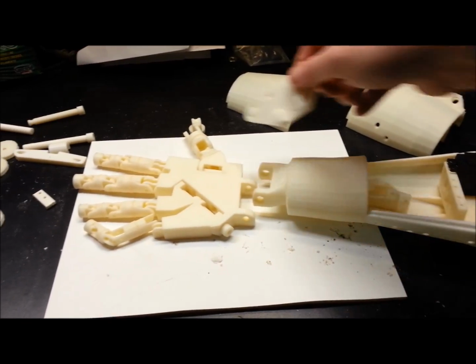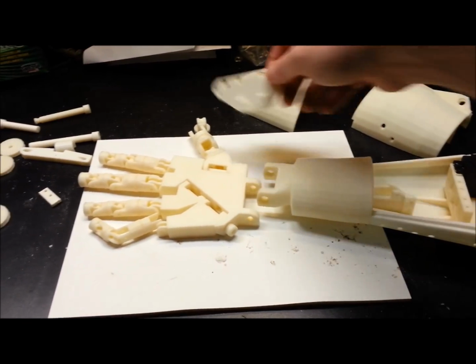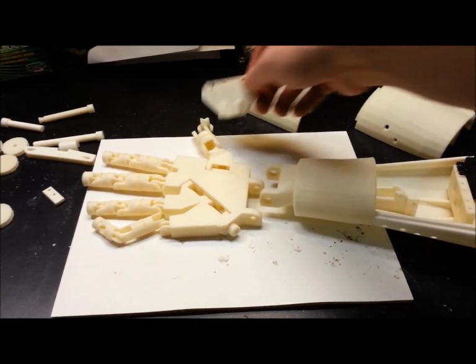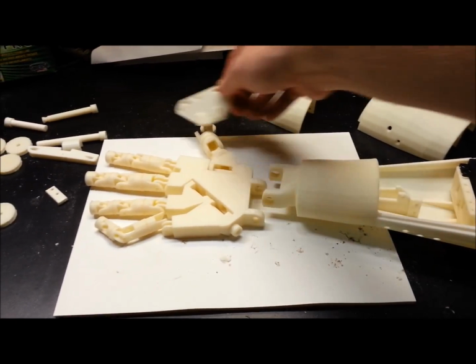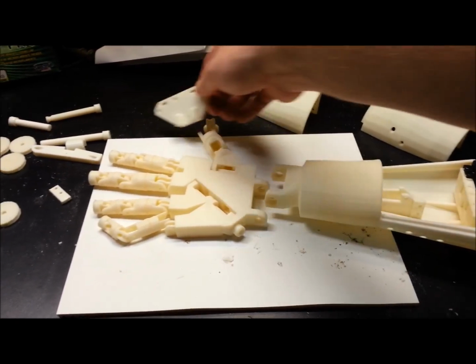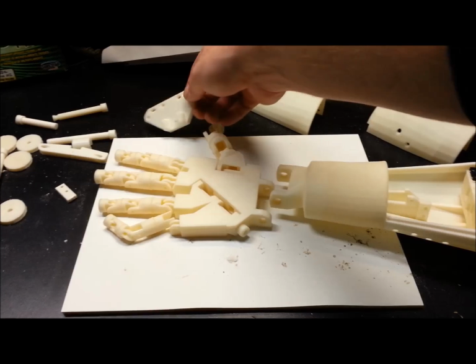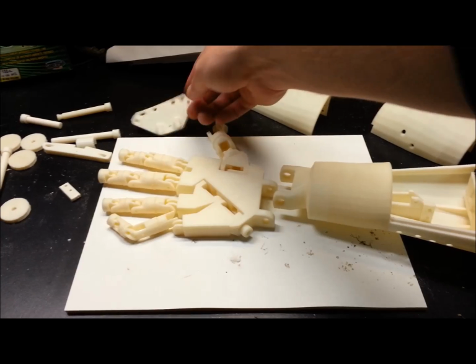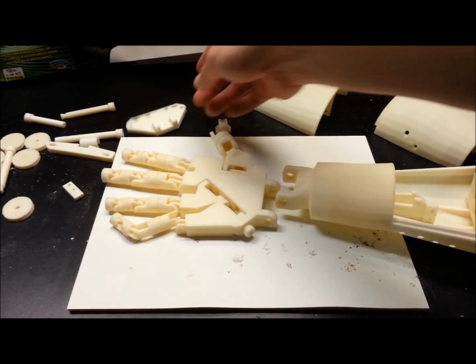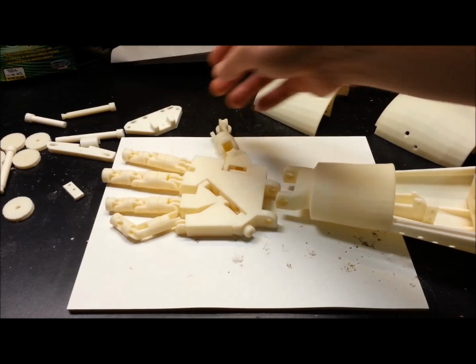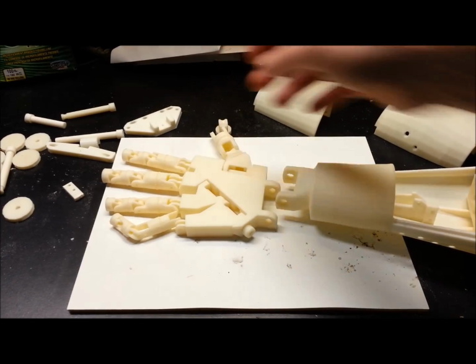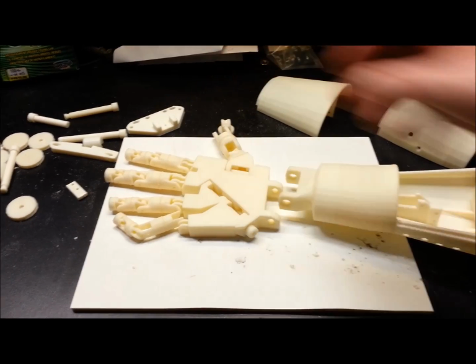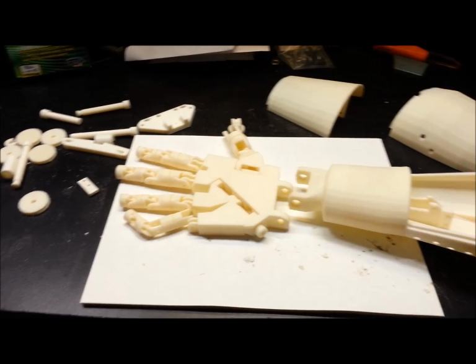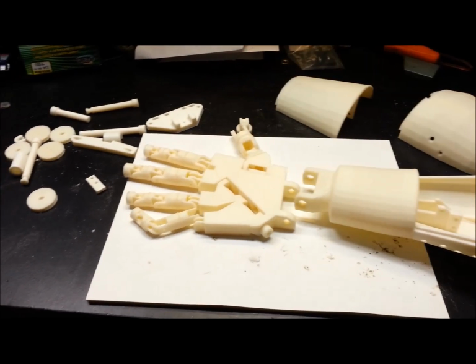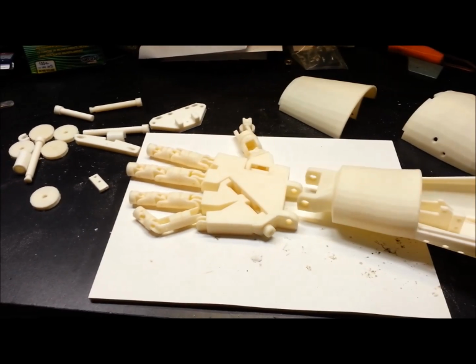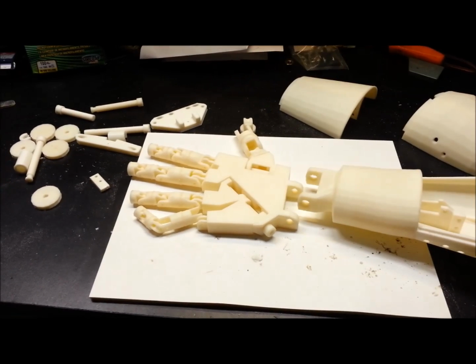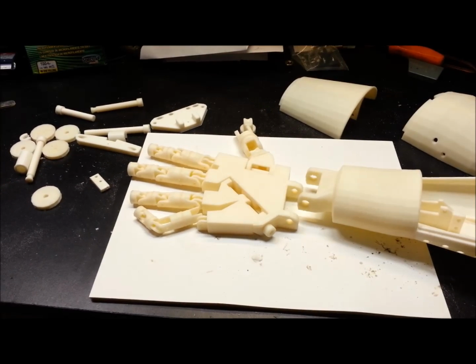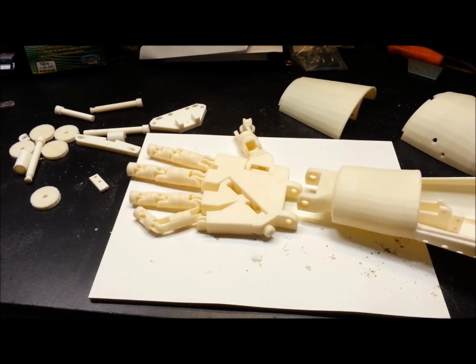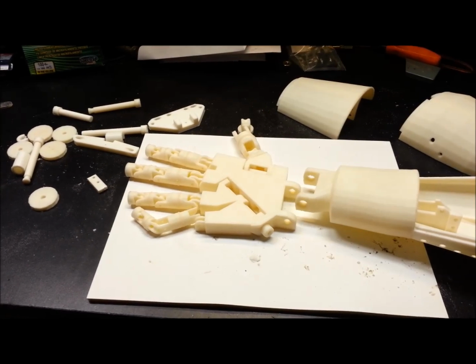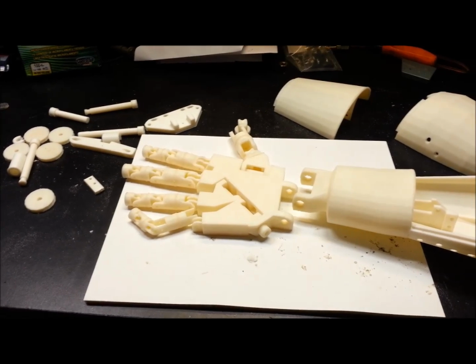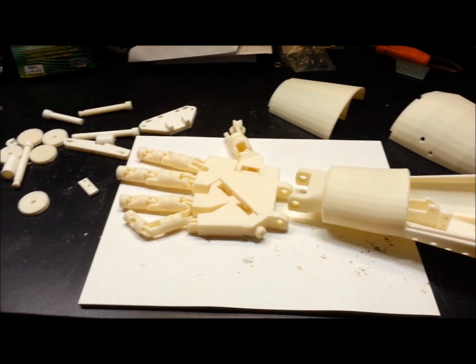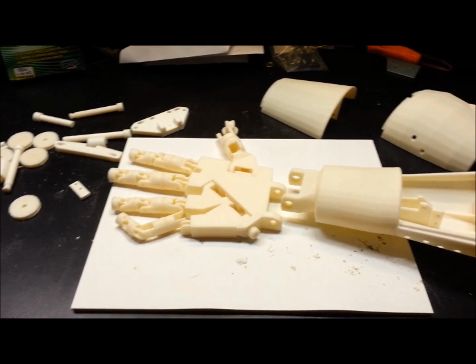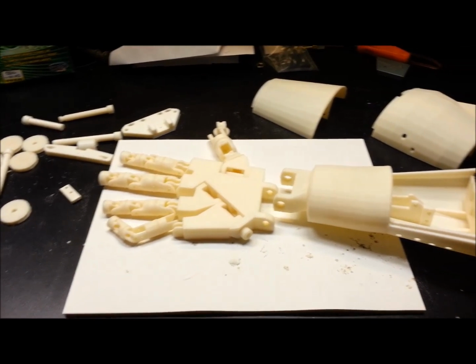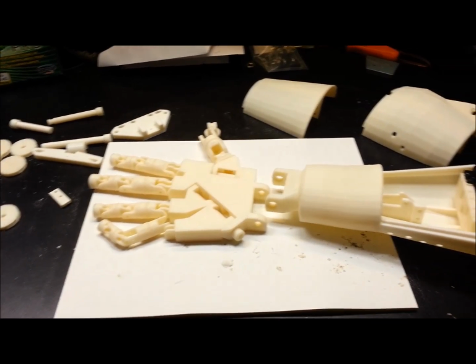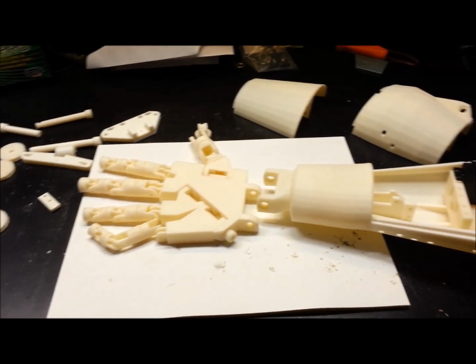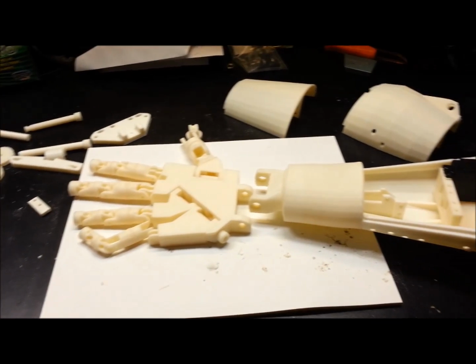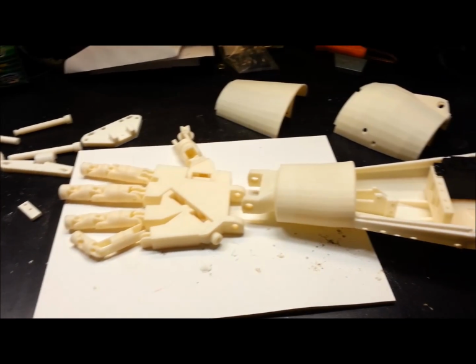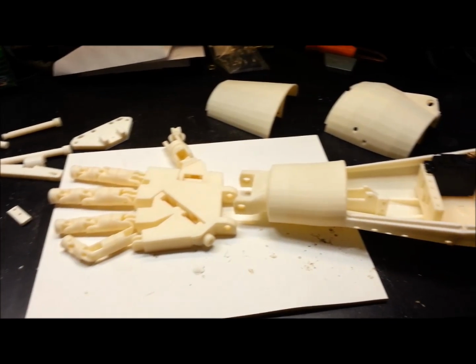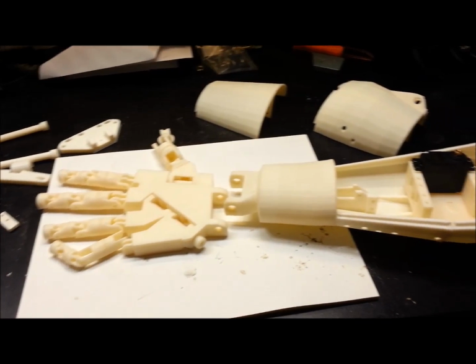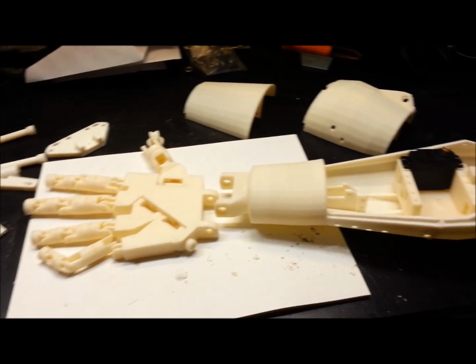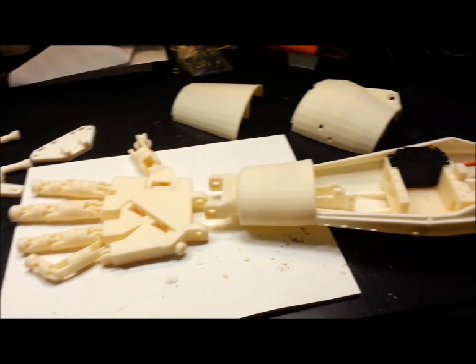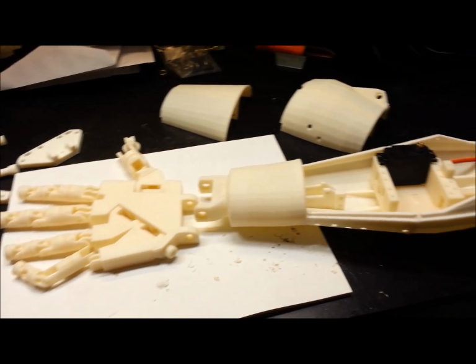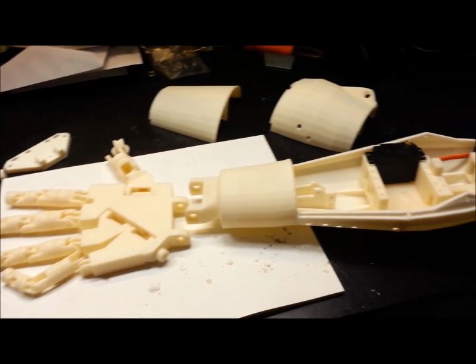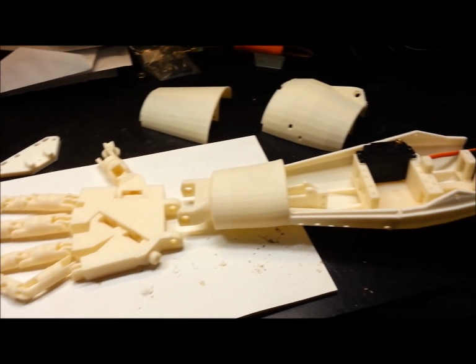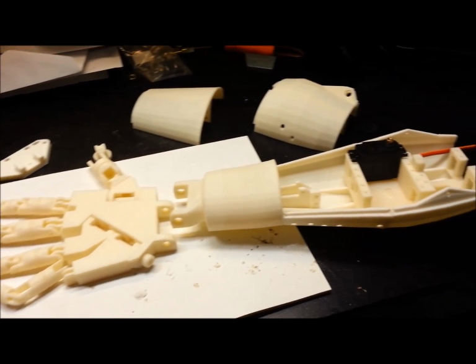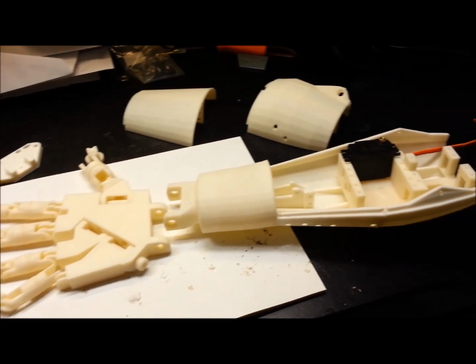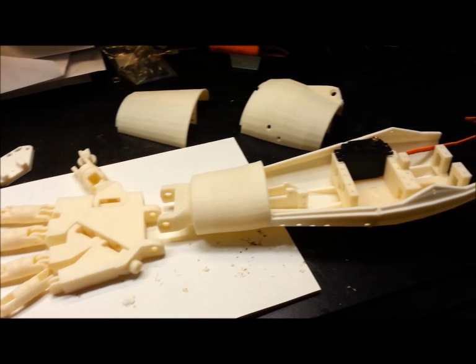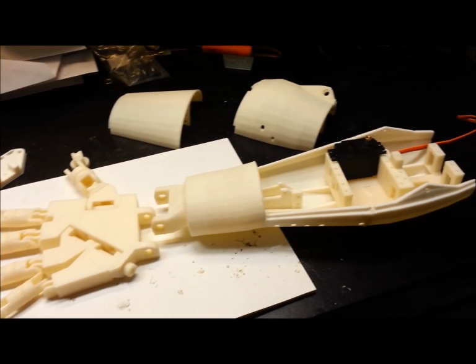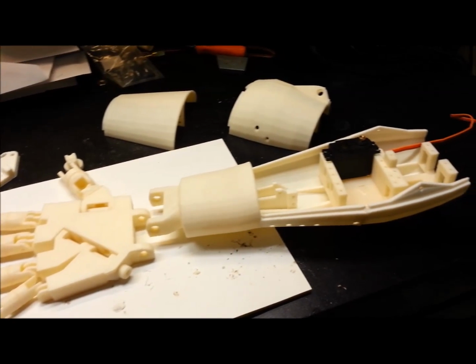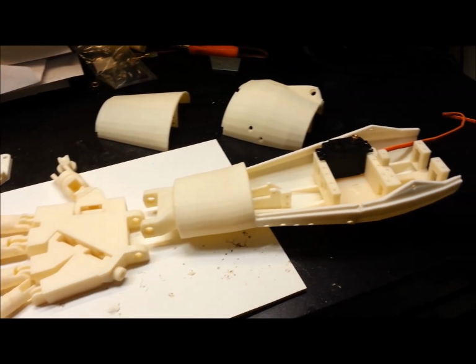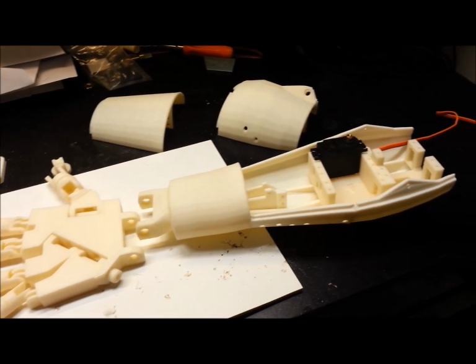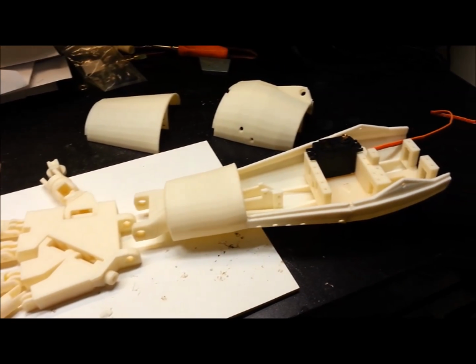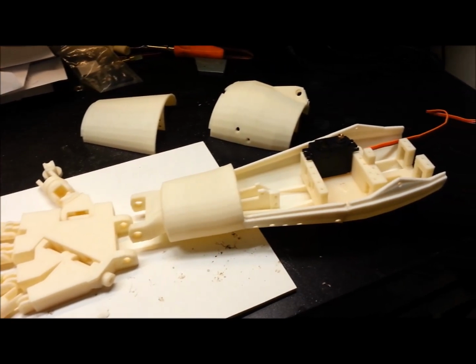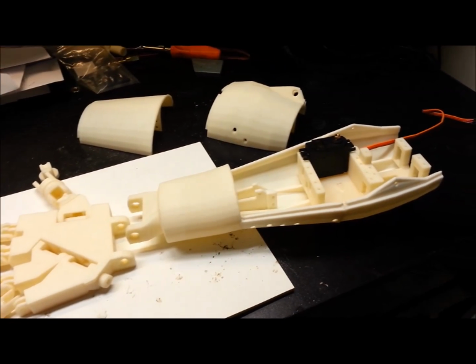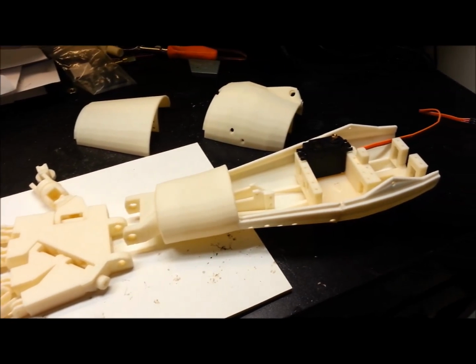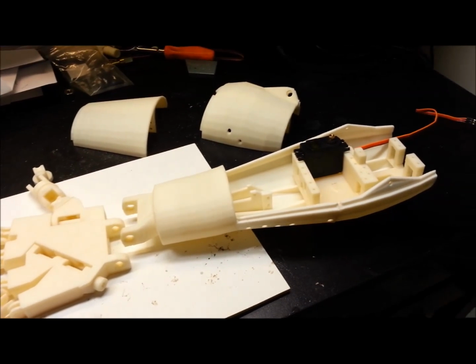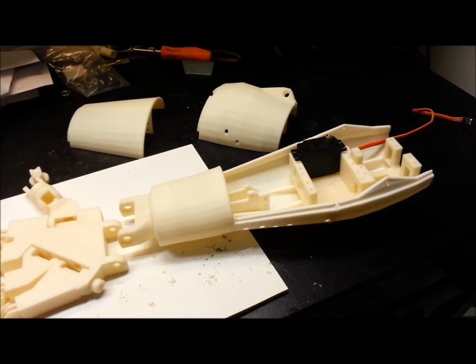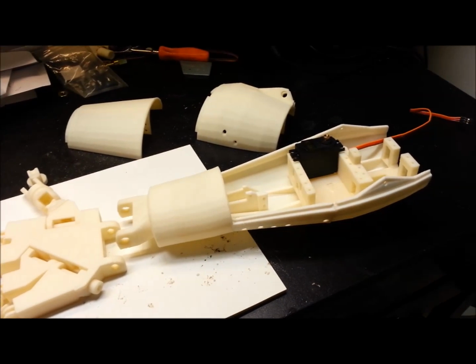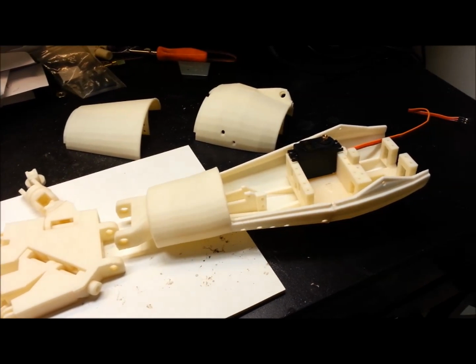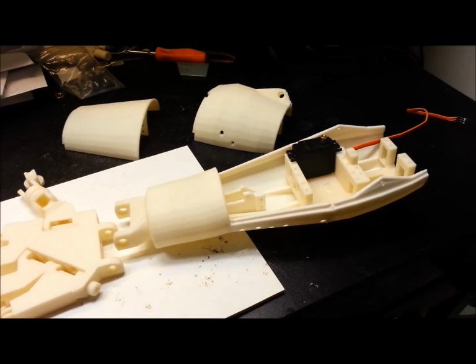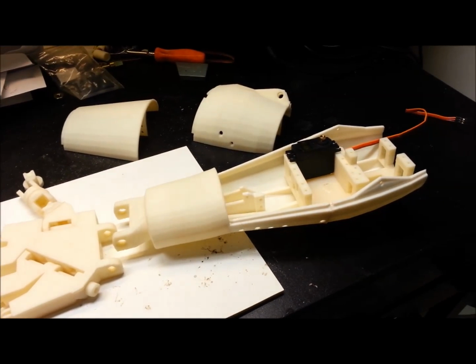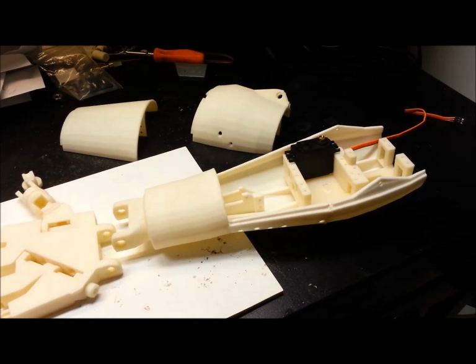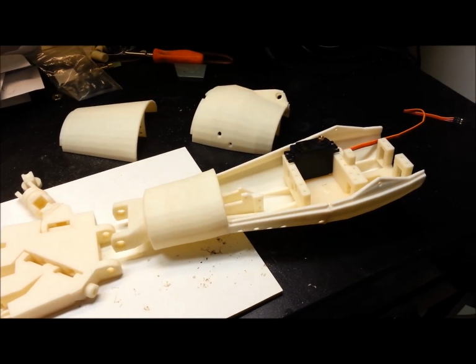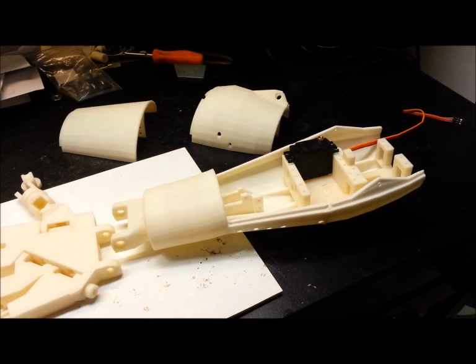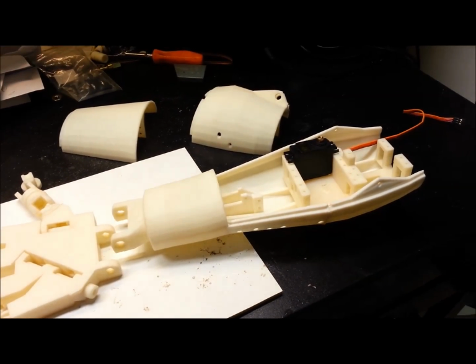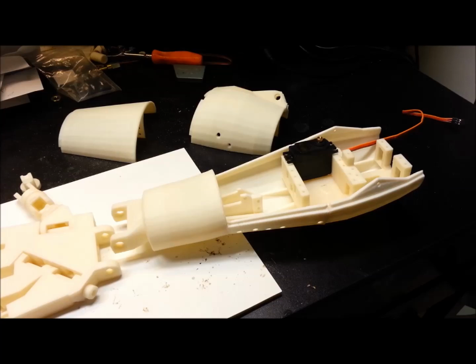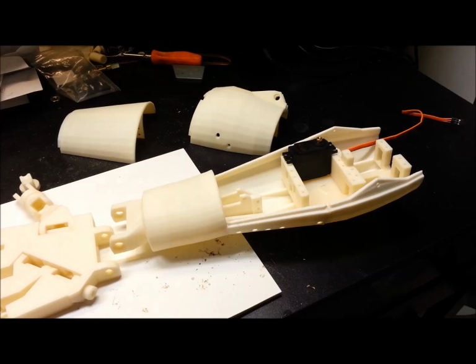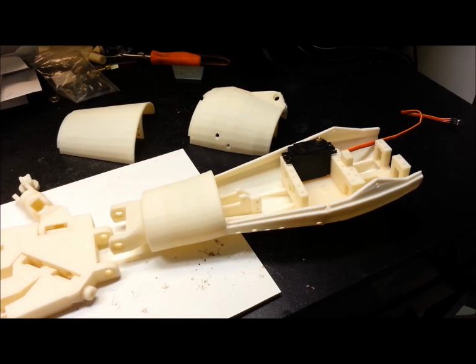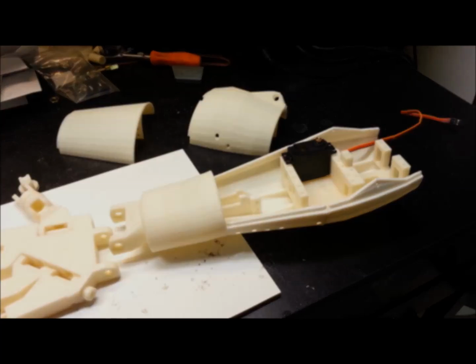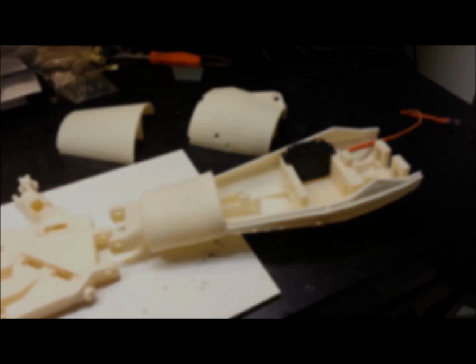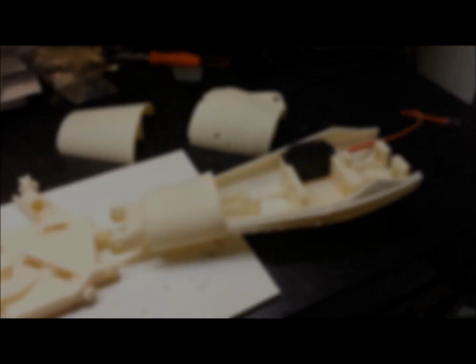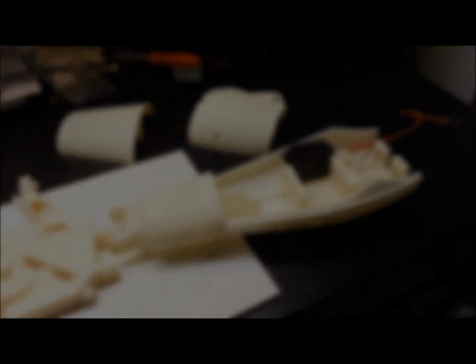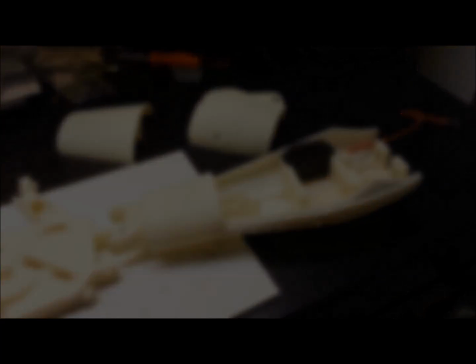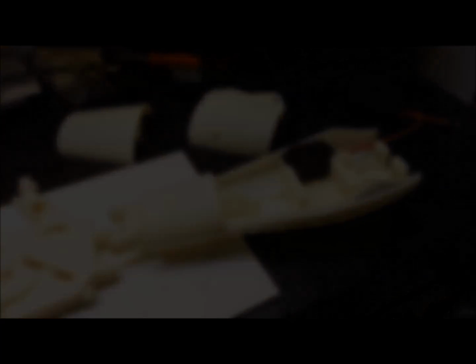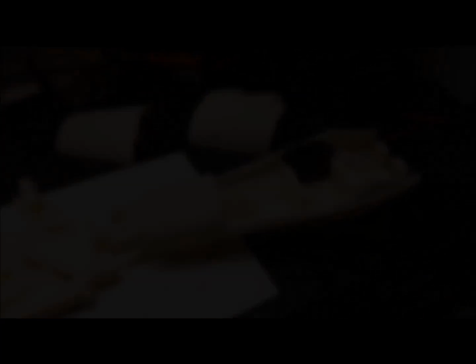That is the InMove hand slash arm project, where we sit tonight. Thanks for watching.